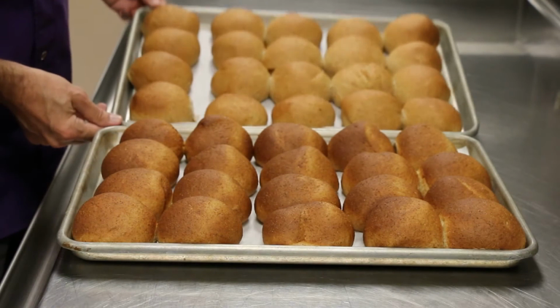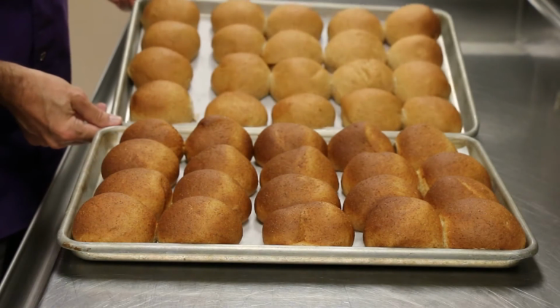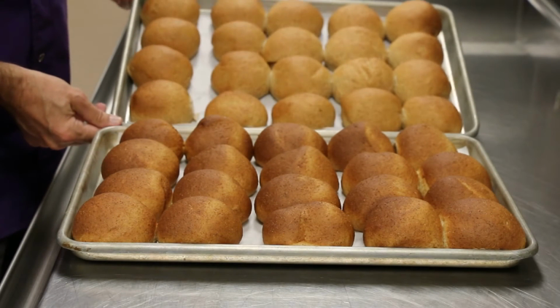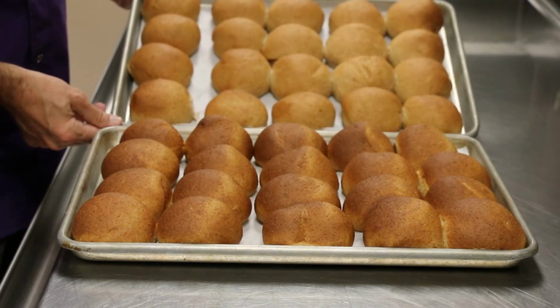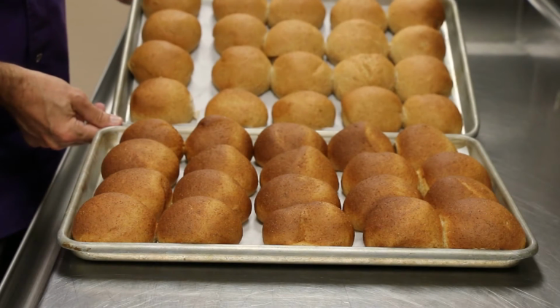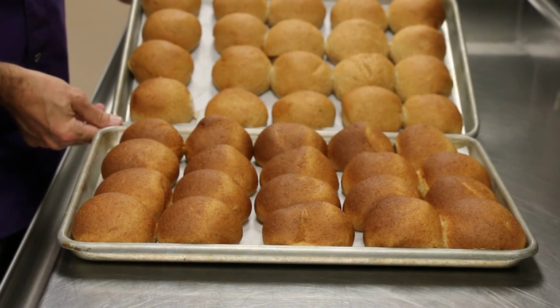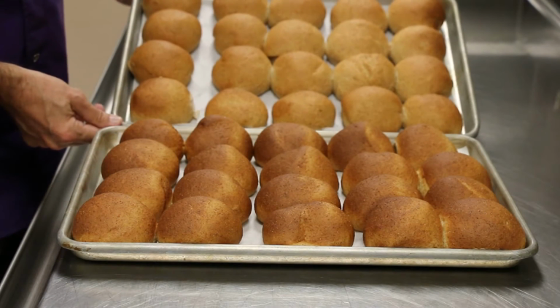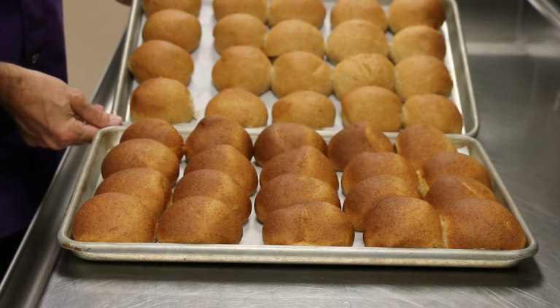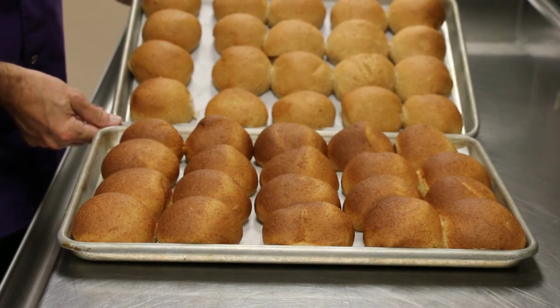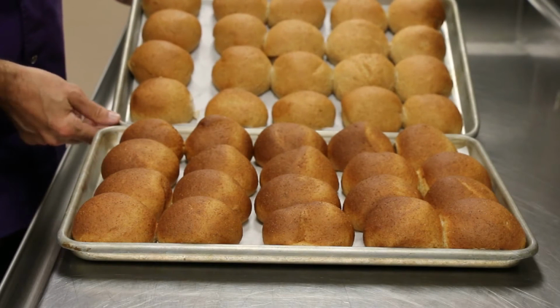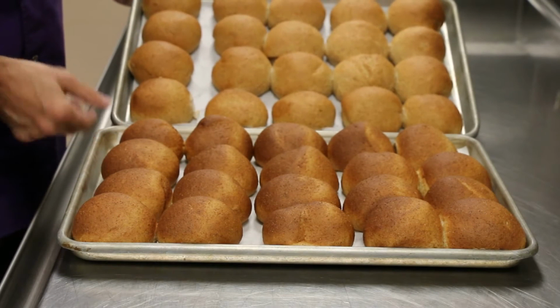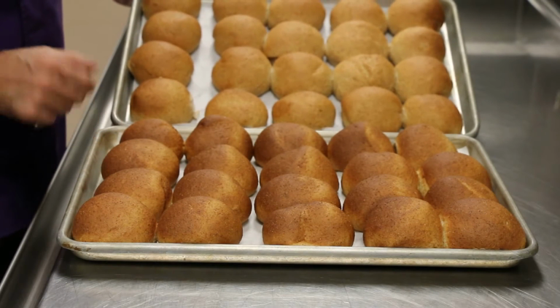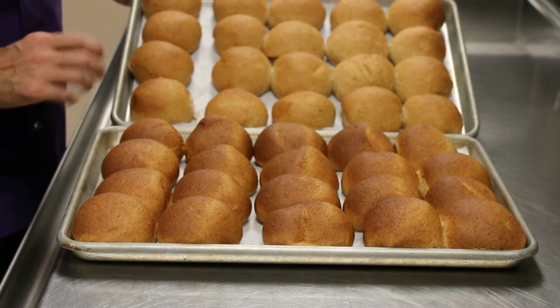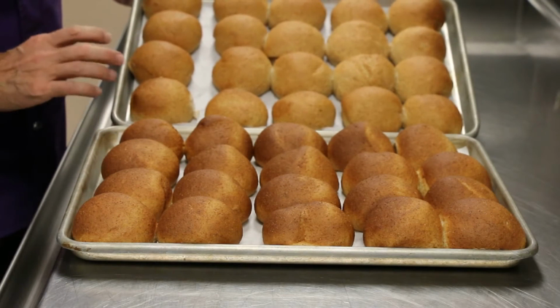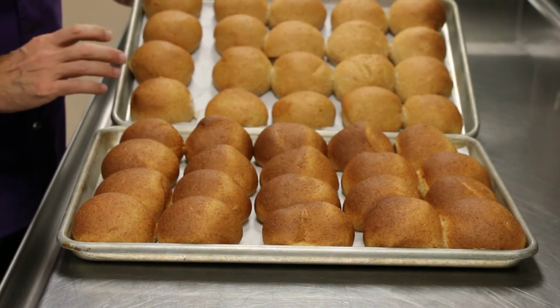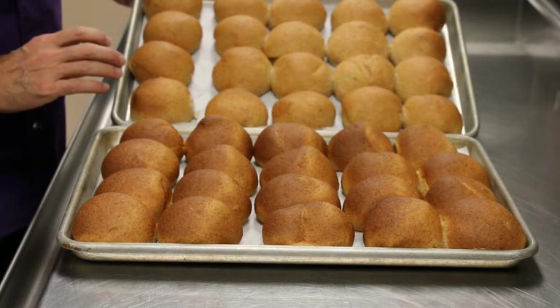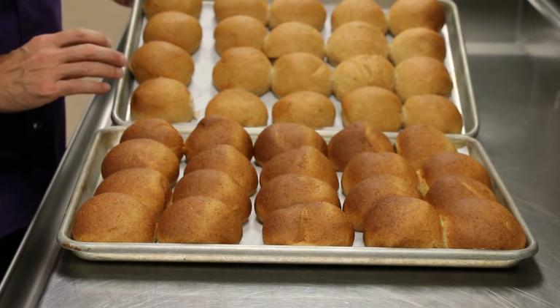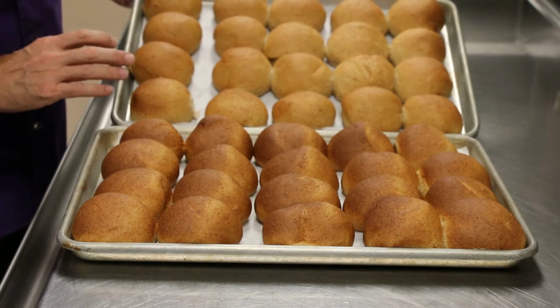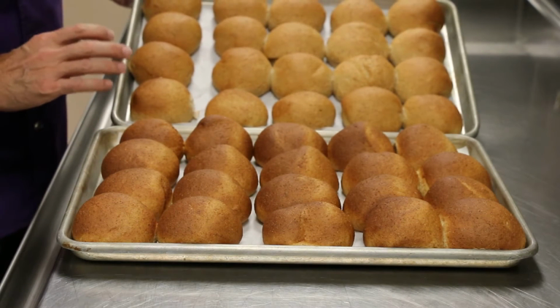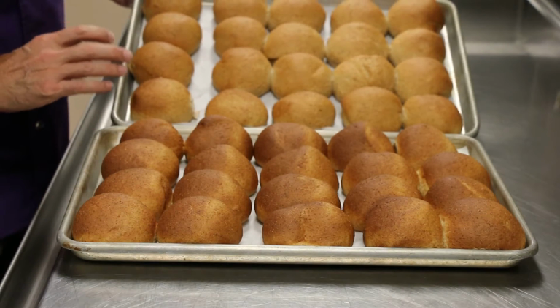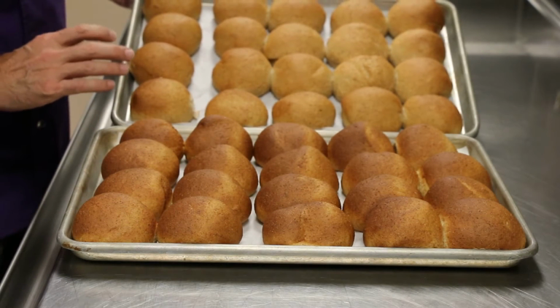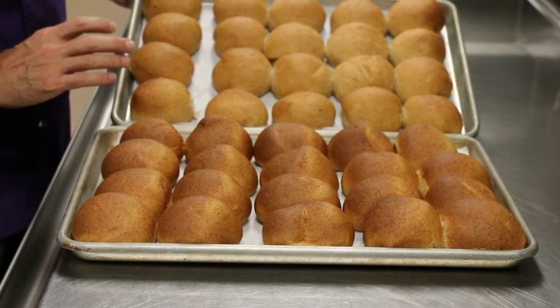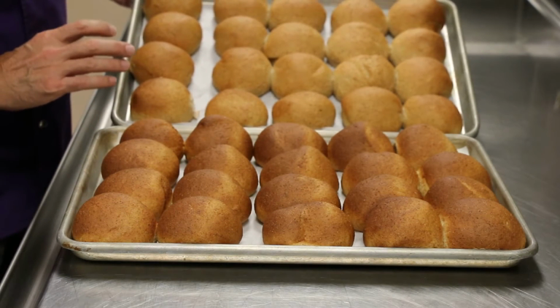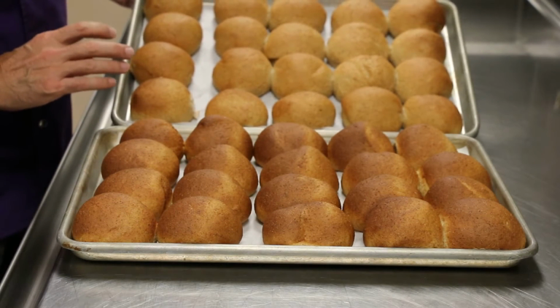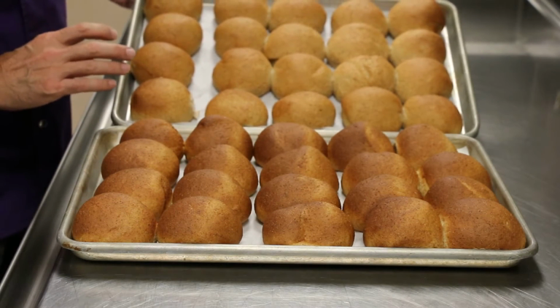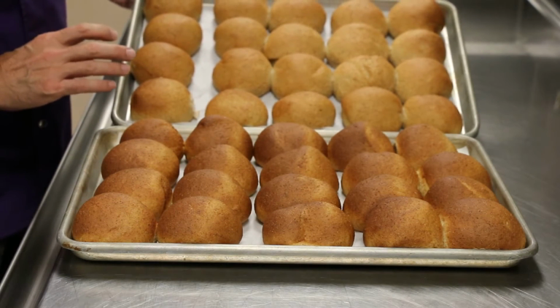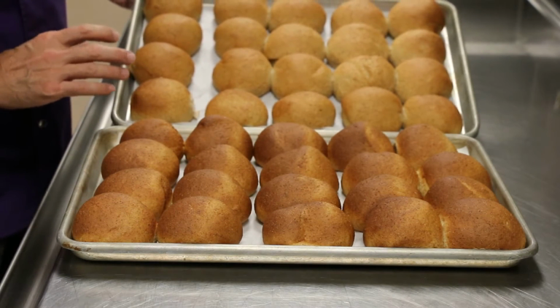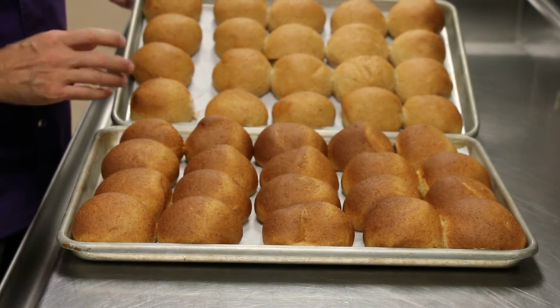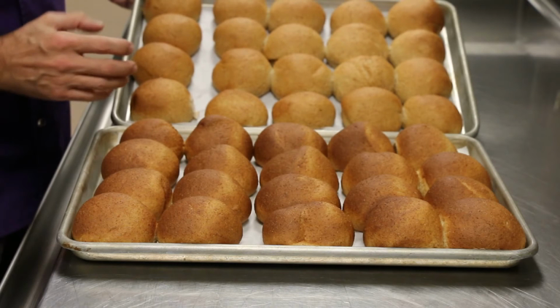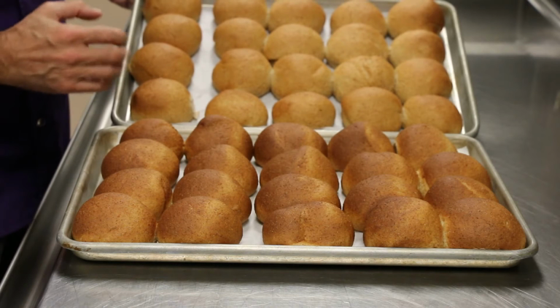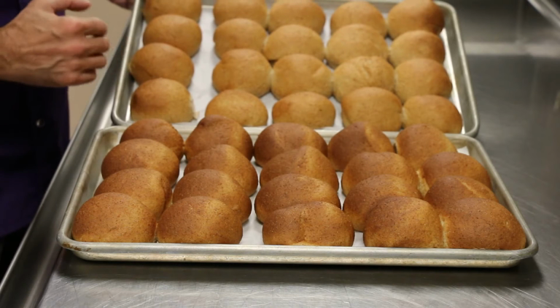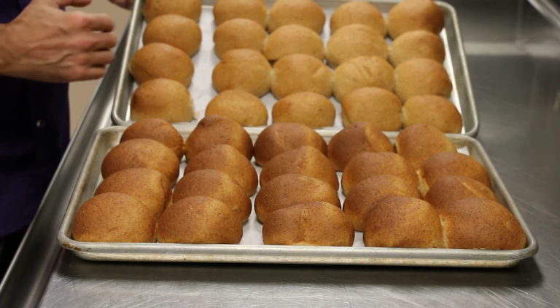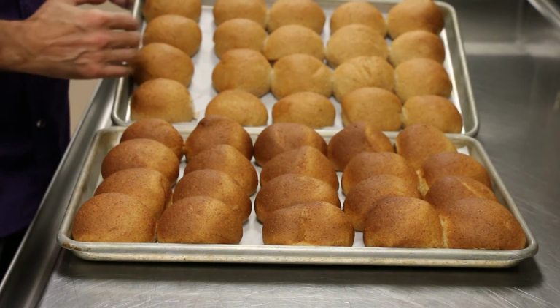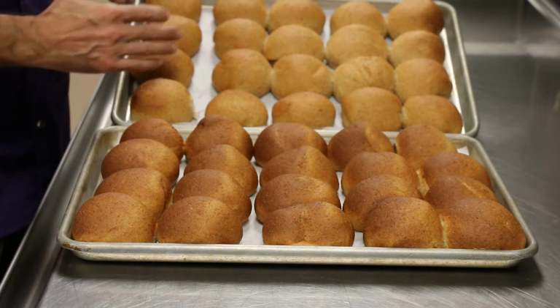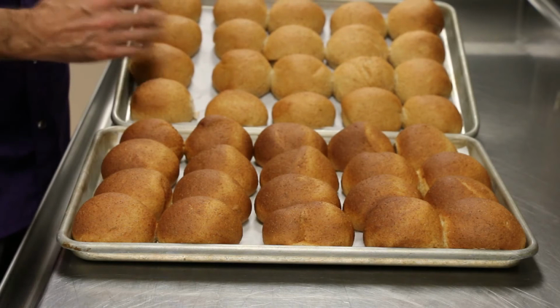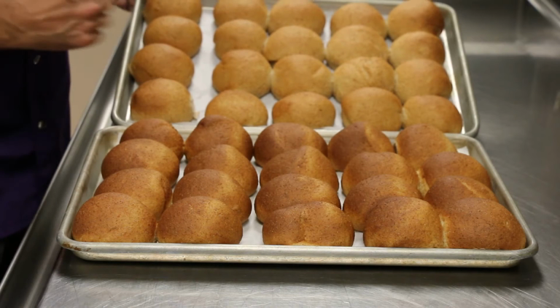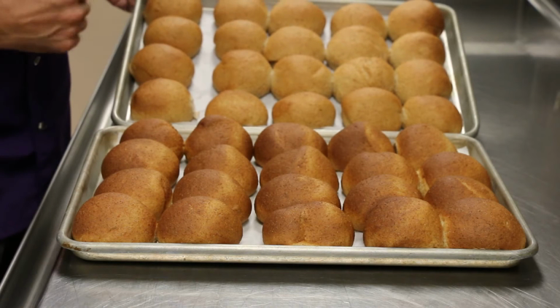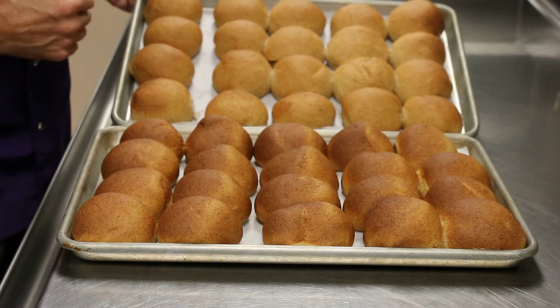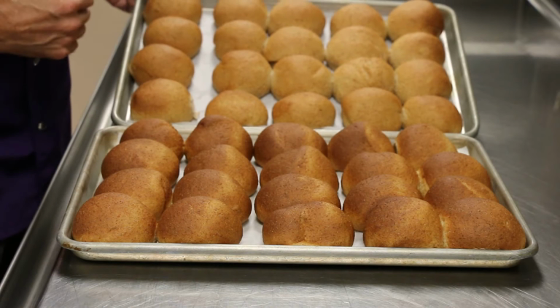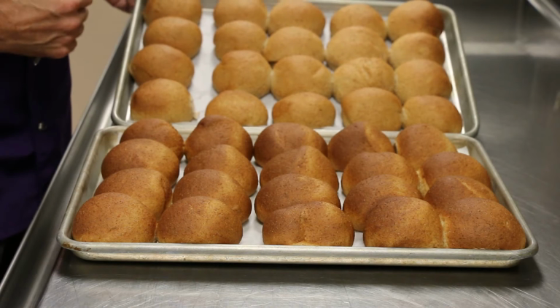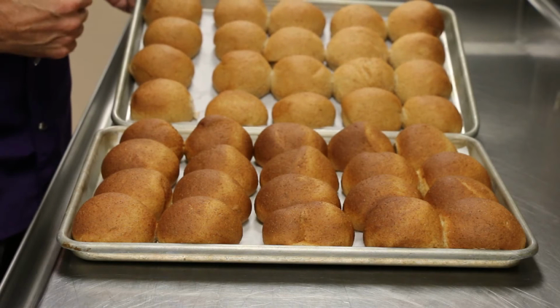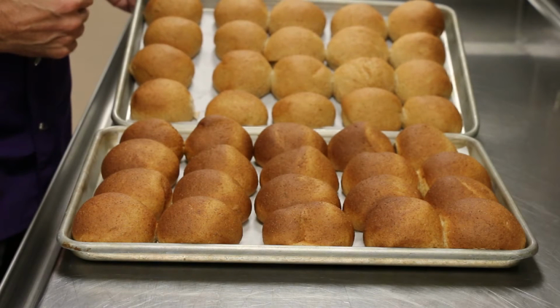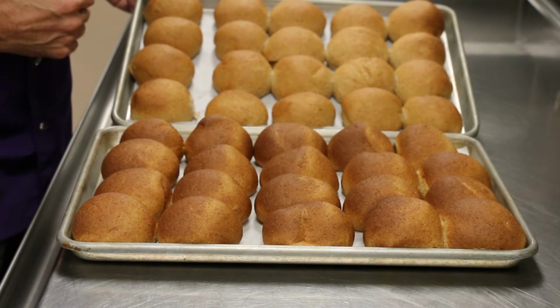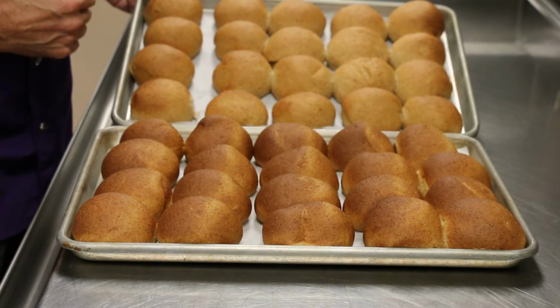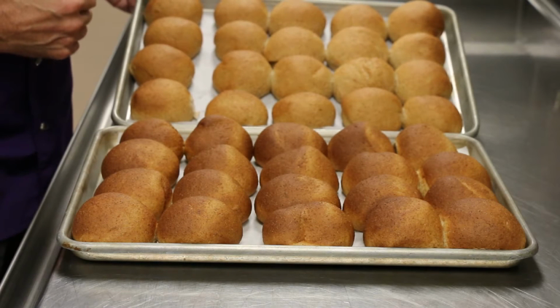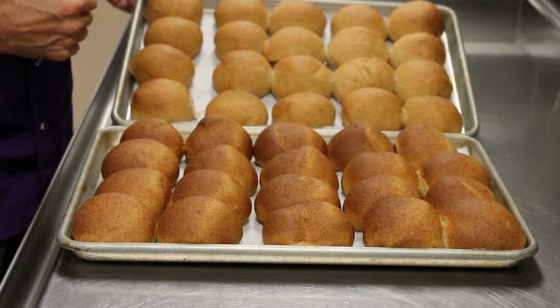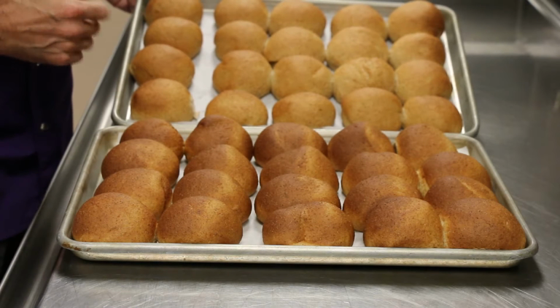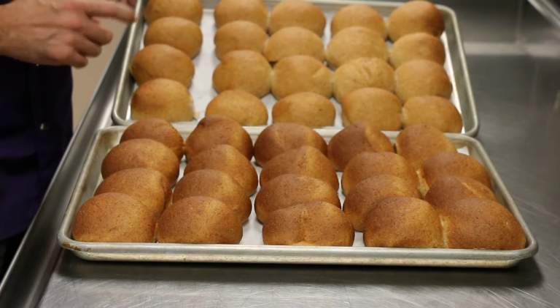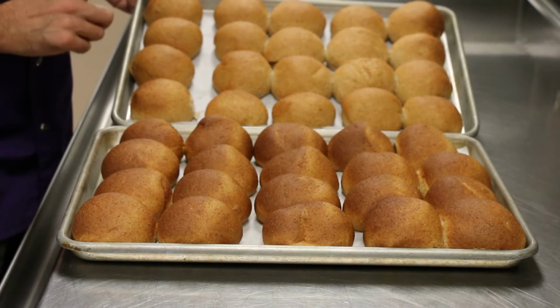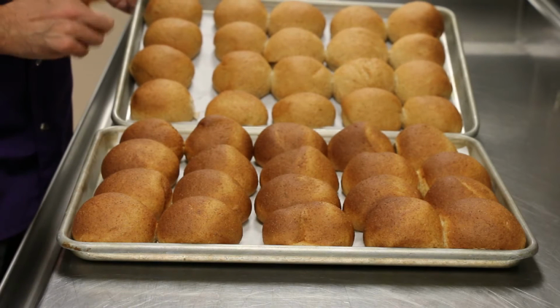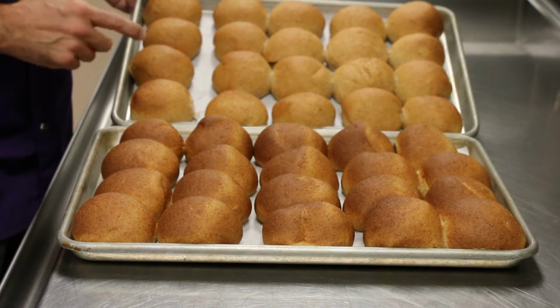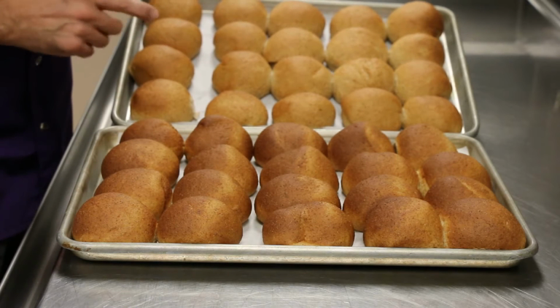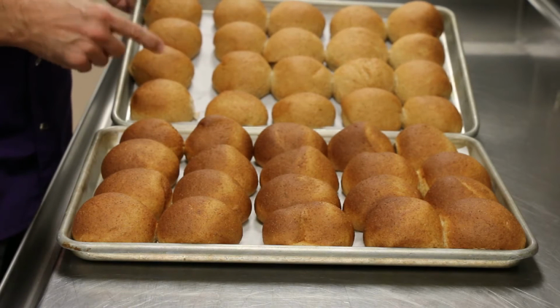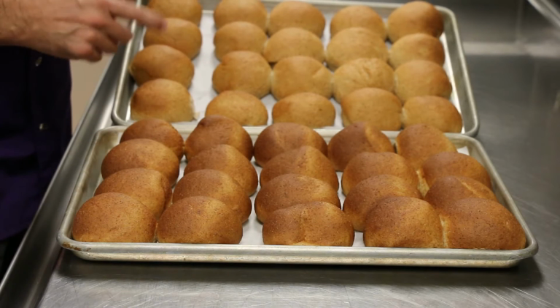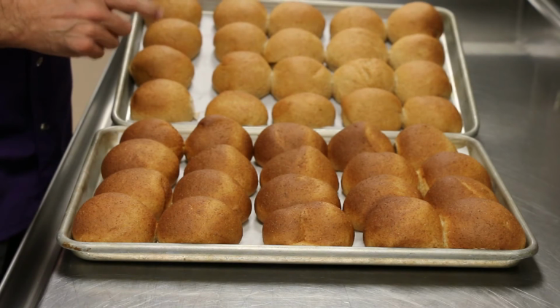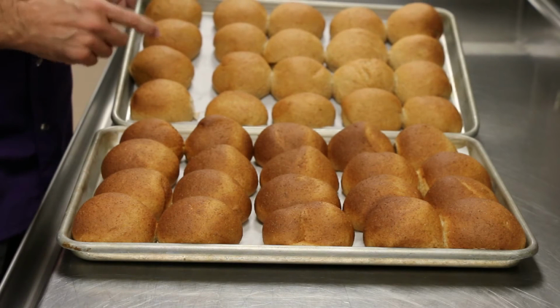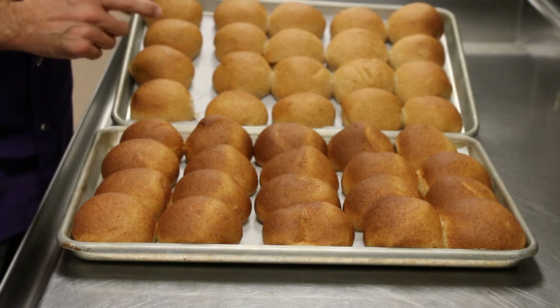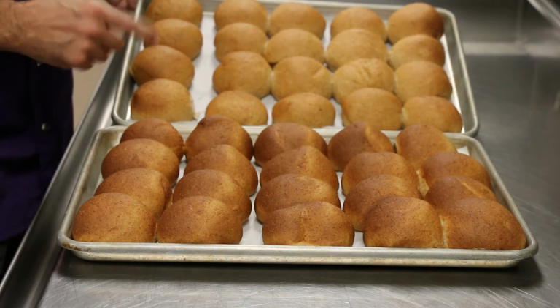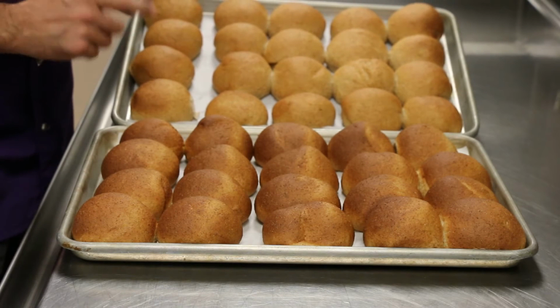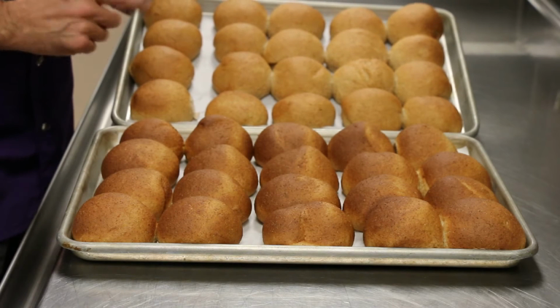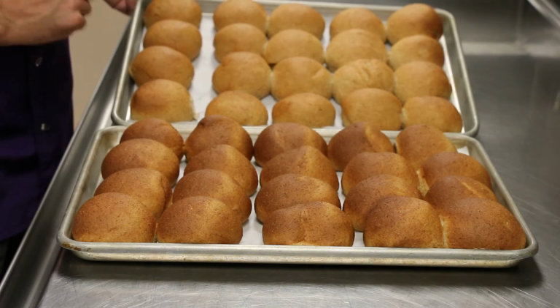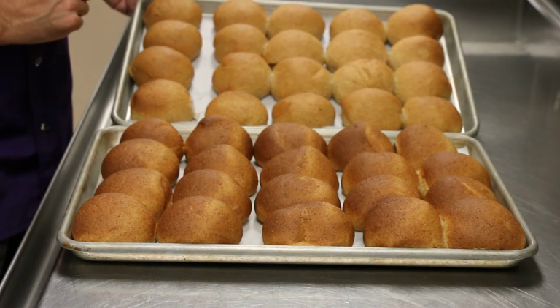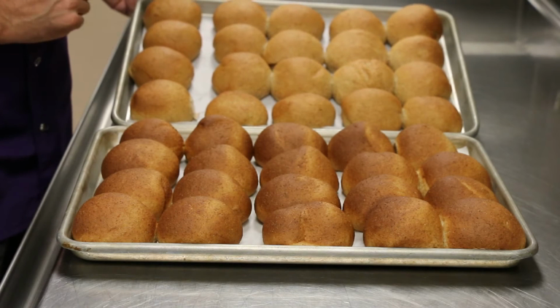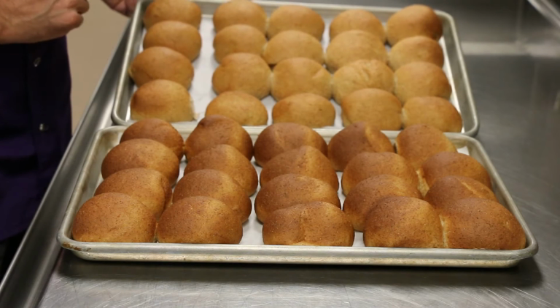Here we have rolls that are baked correctly. These are the correct doneness for the rolls, and this is what we're looking for.